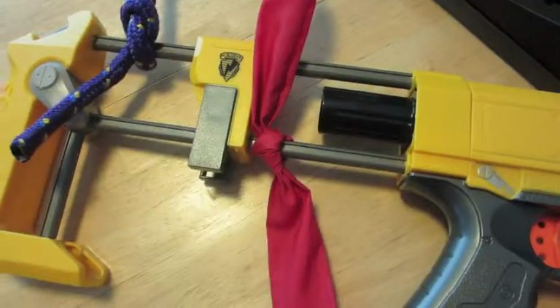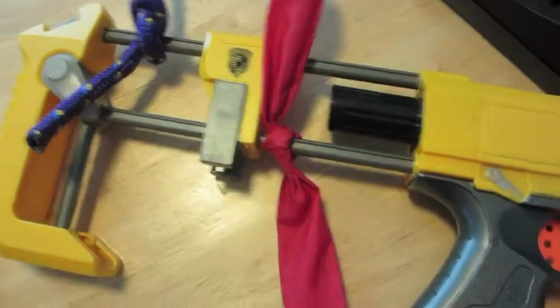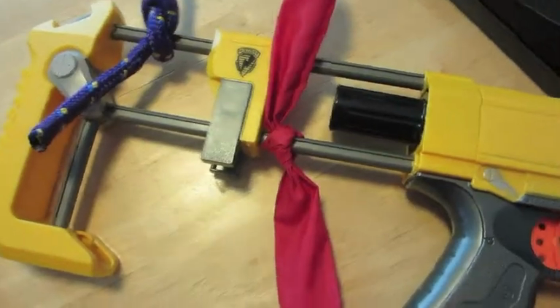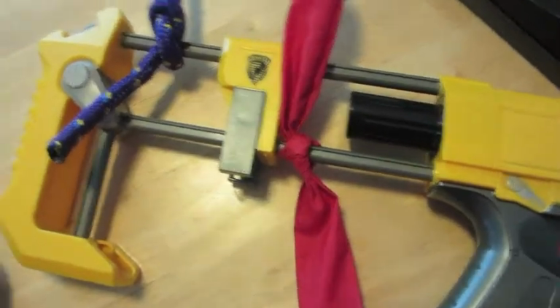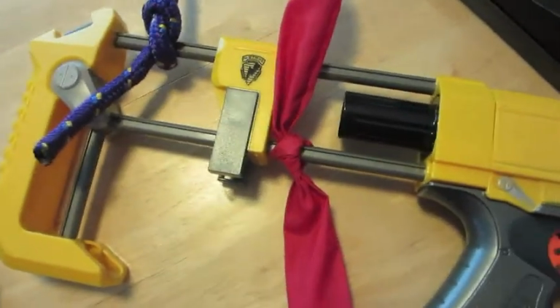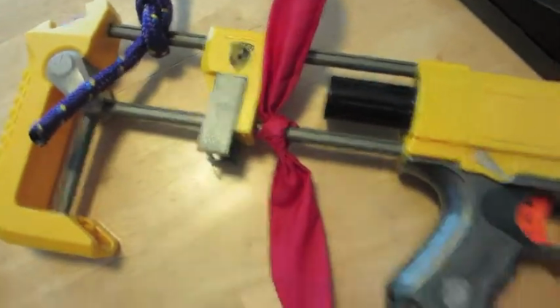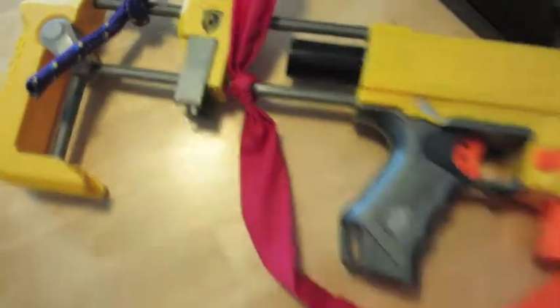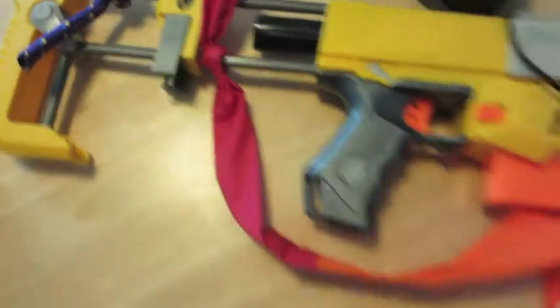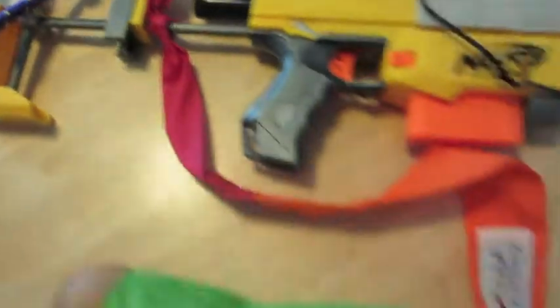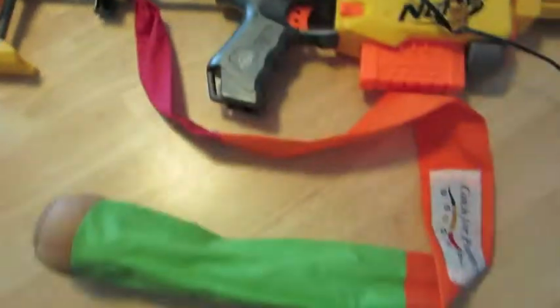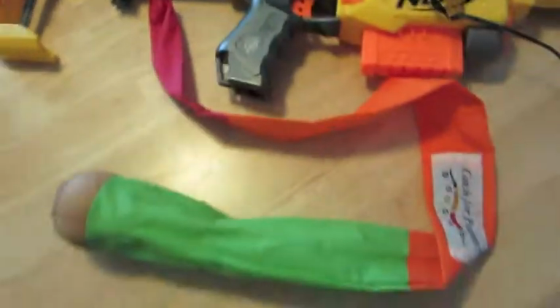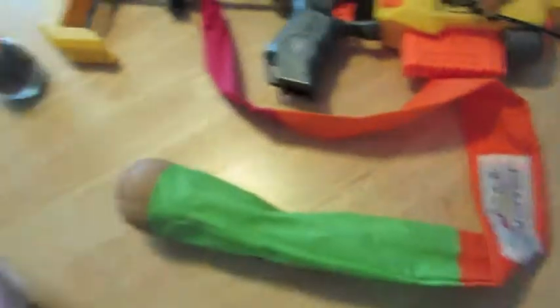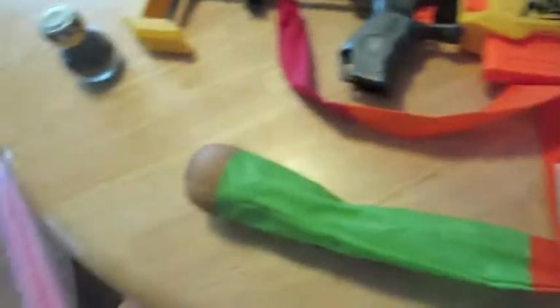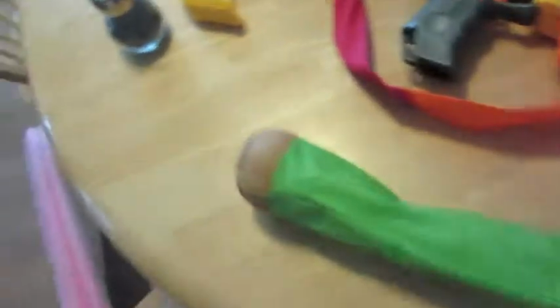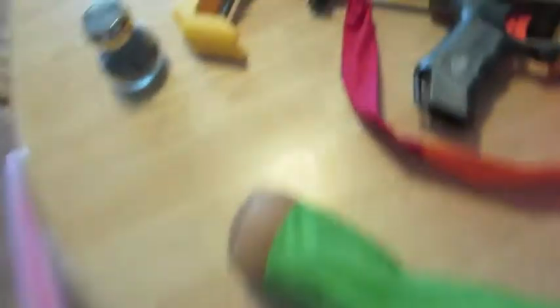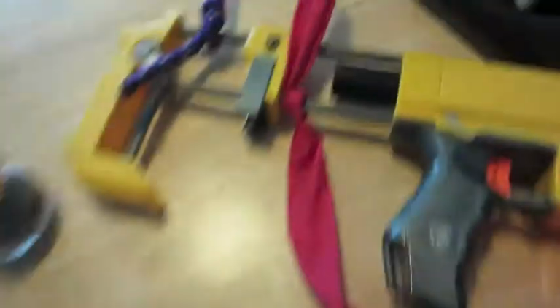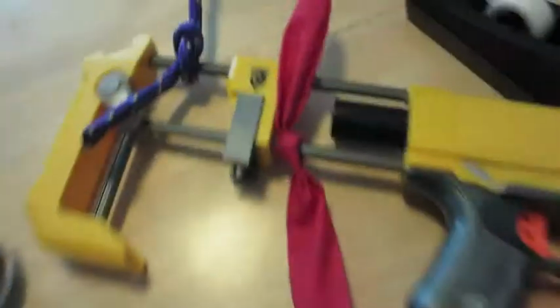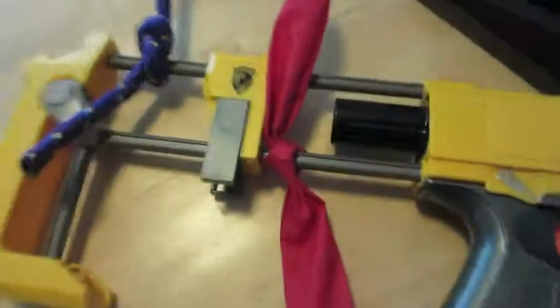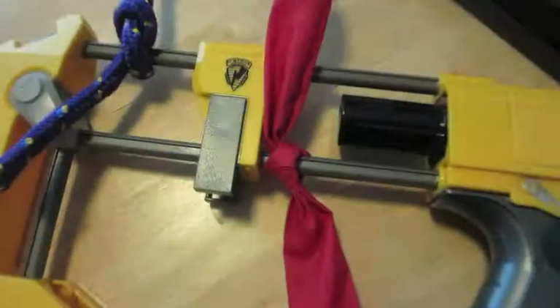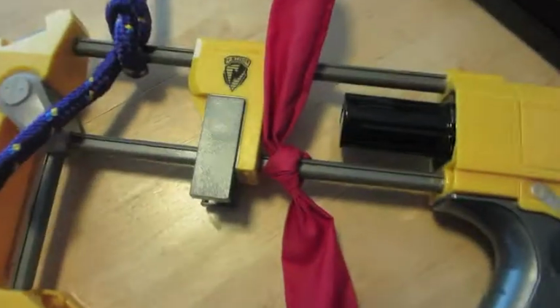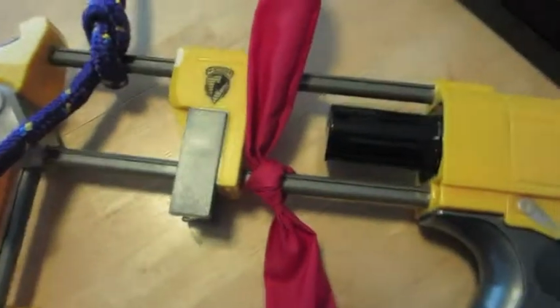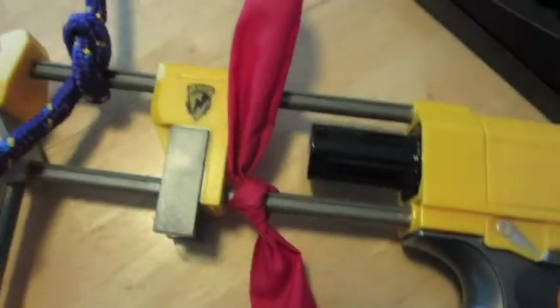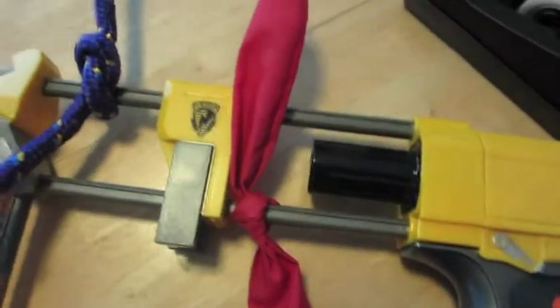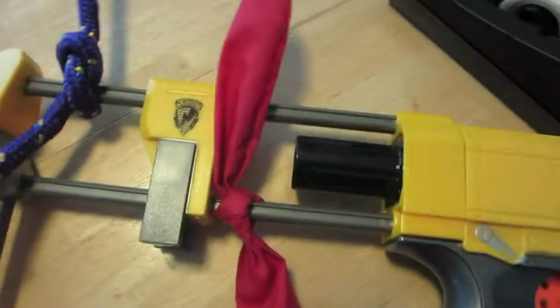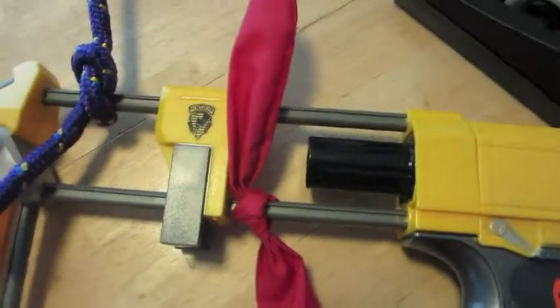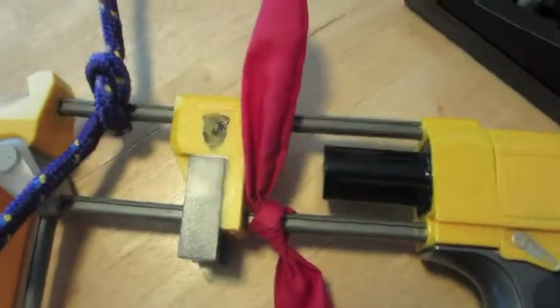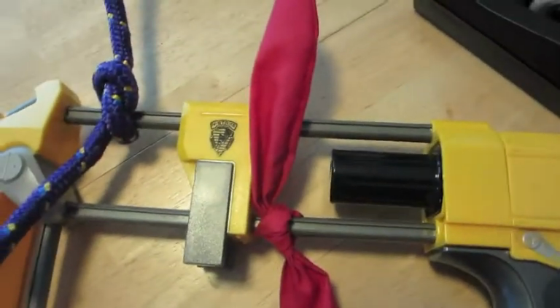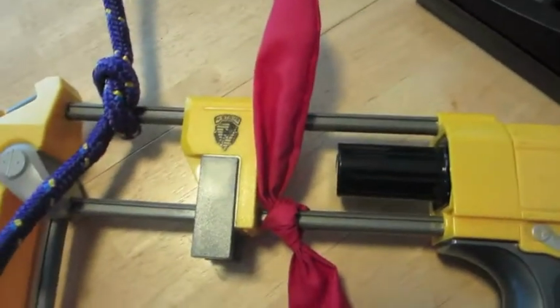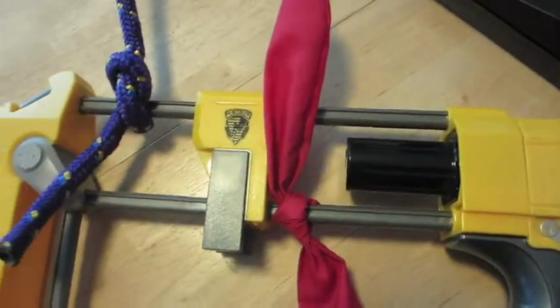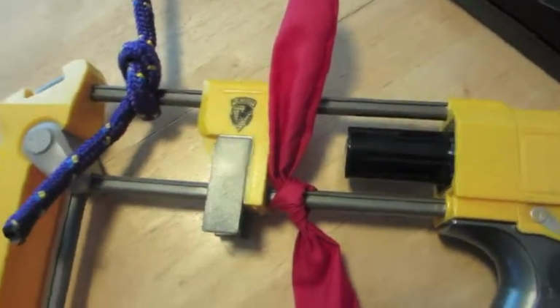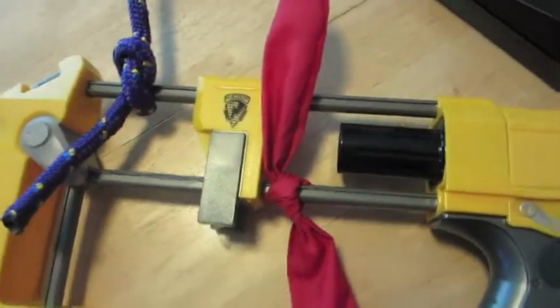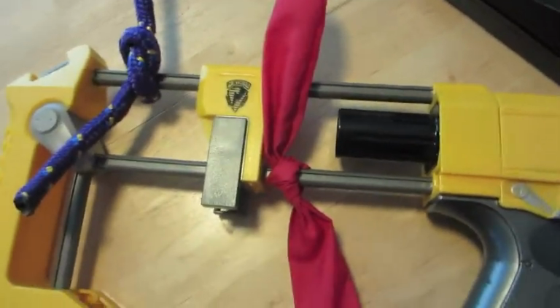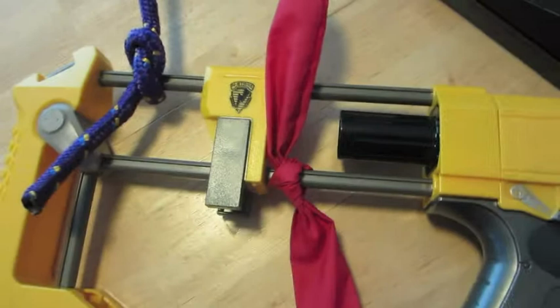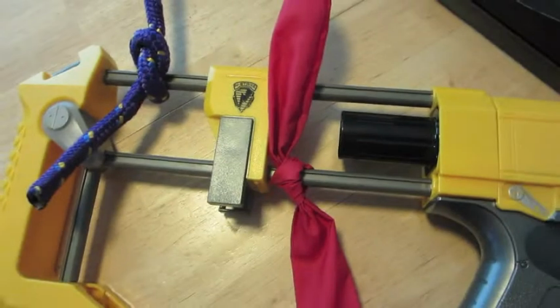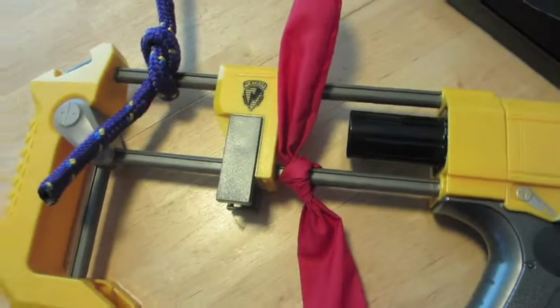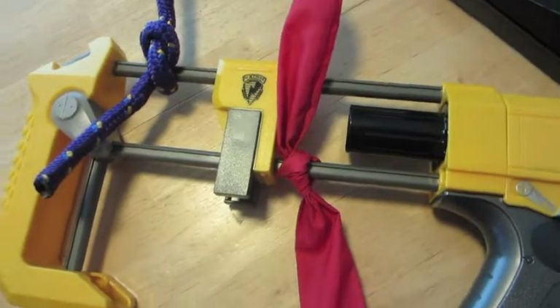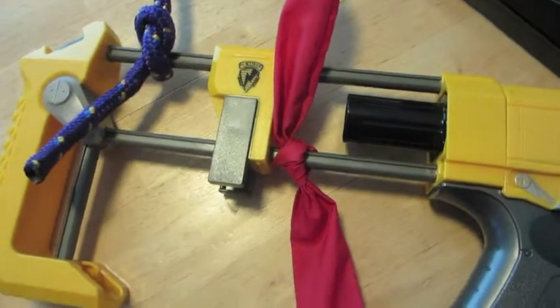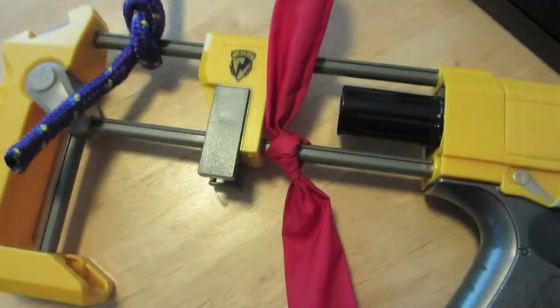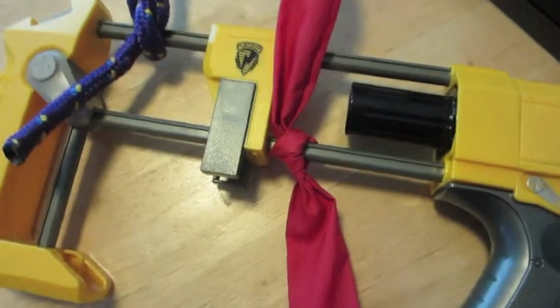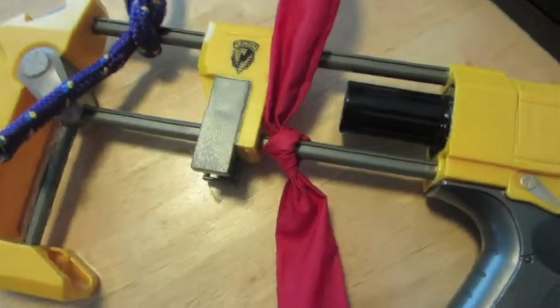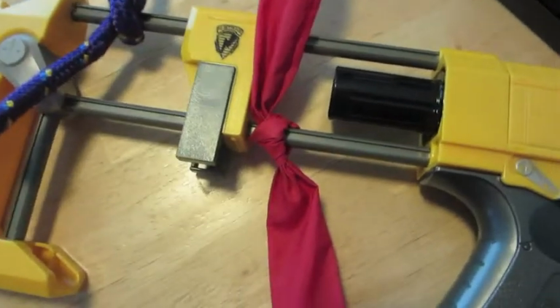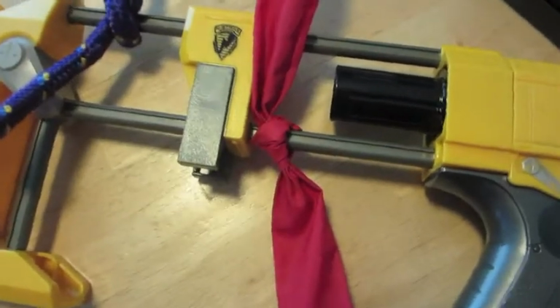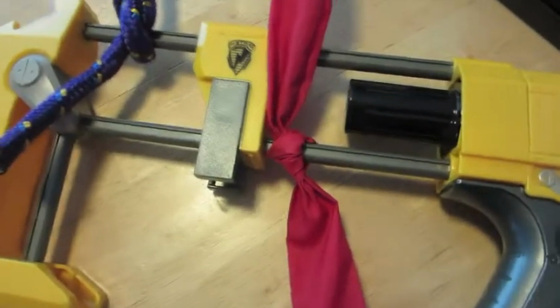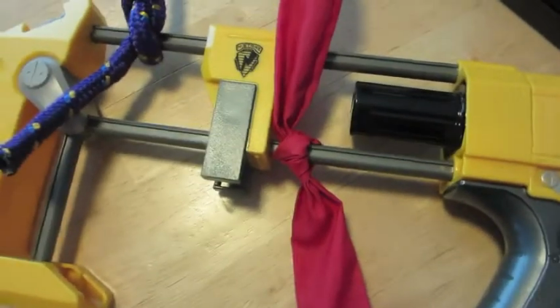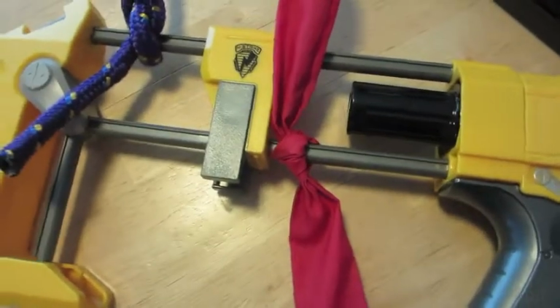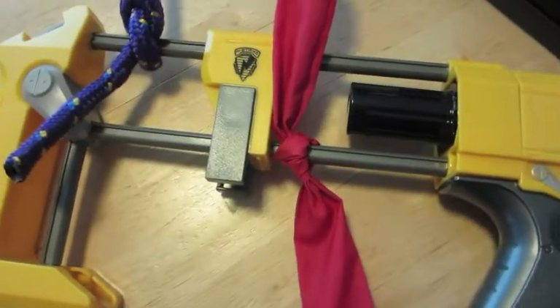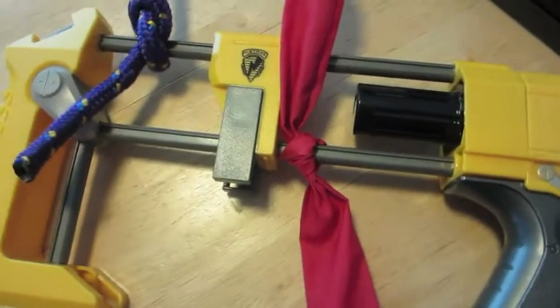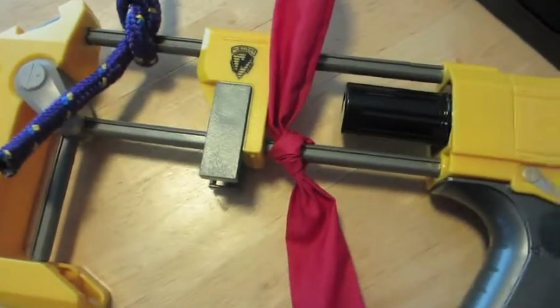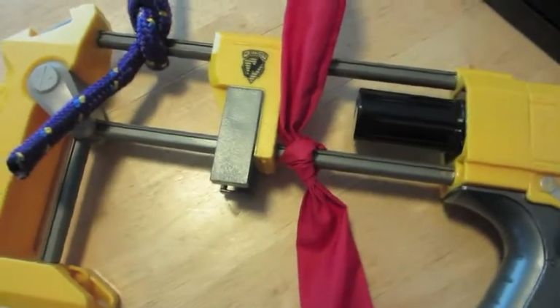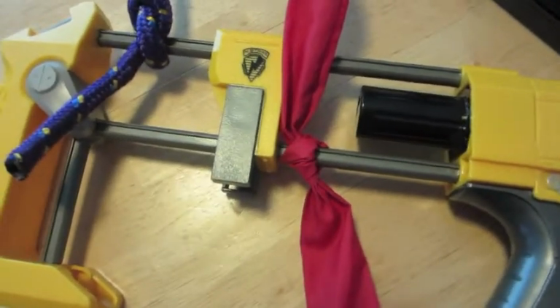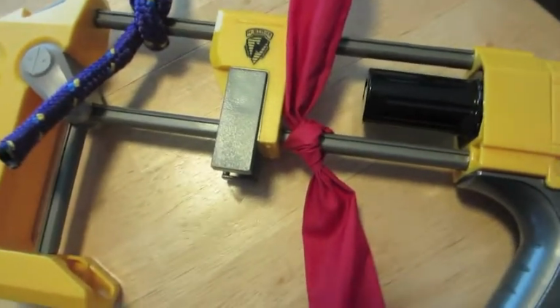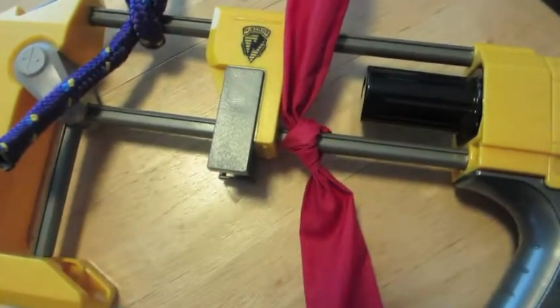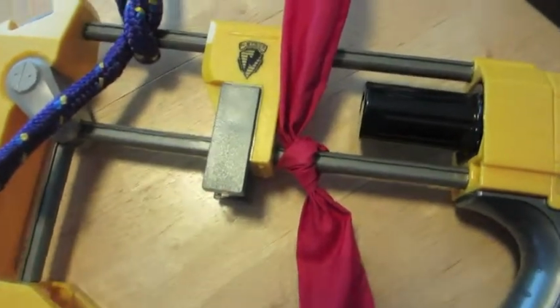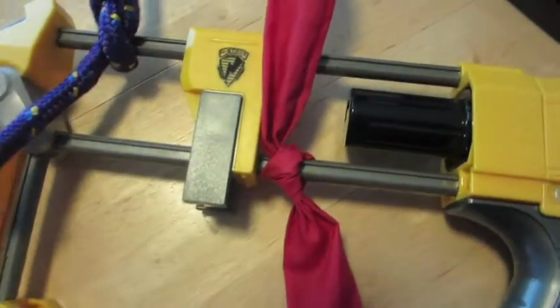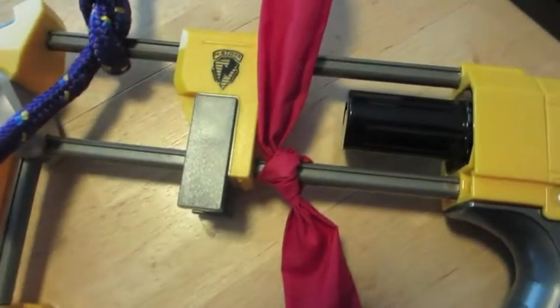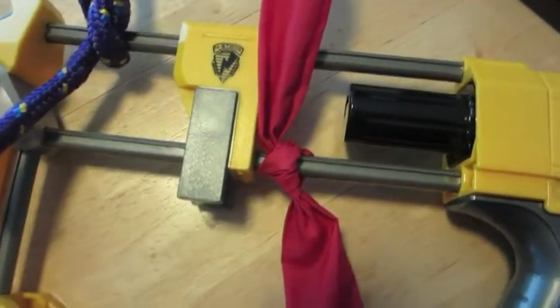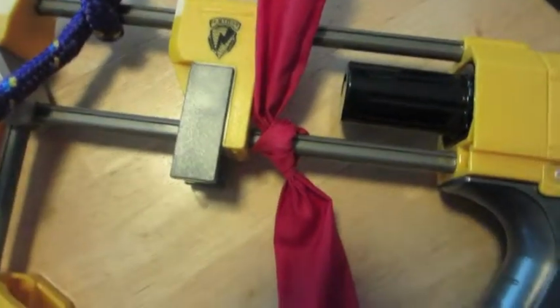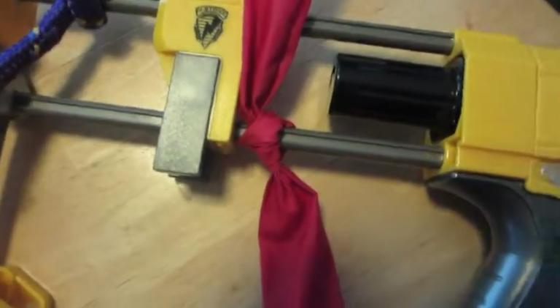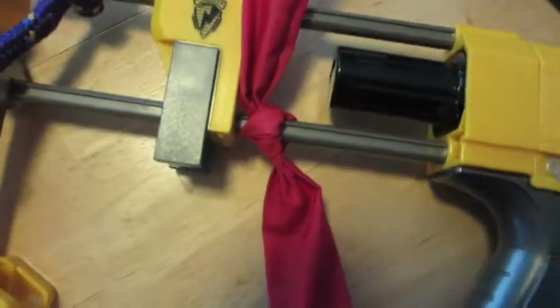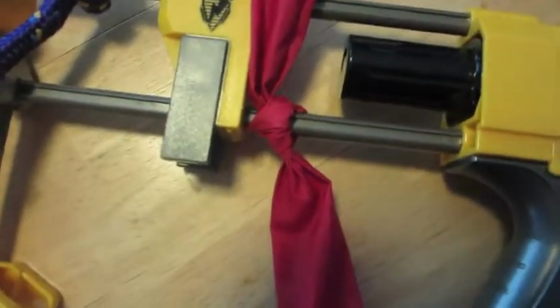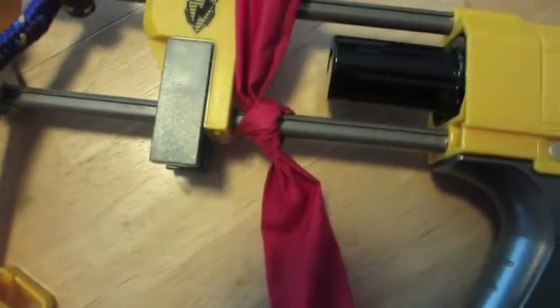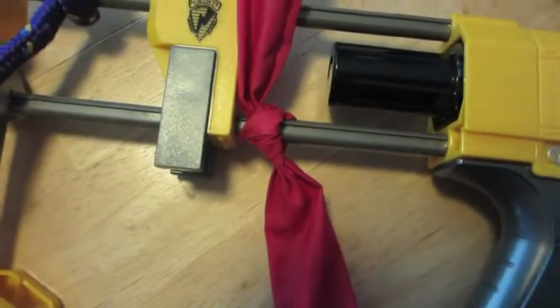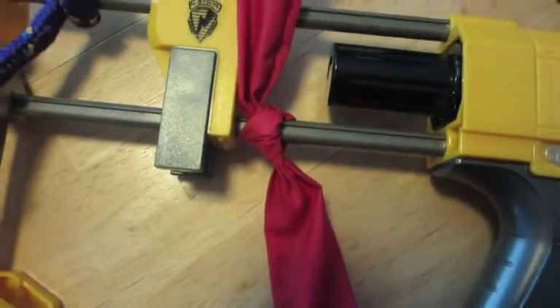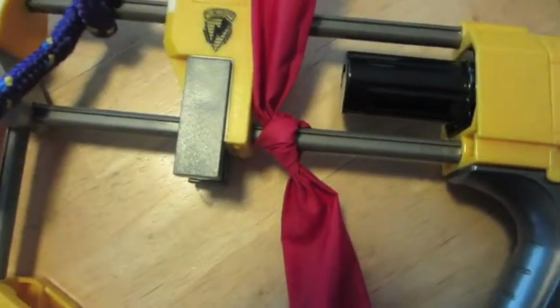Next, tie a foxtail to your Nerf gun. This will act as a wind sock and tell the electronic system exactly where to rotate the sides.